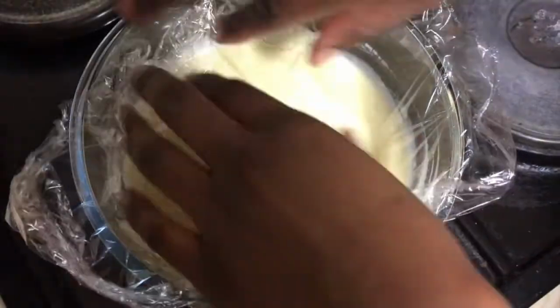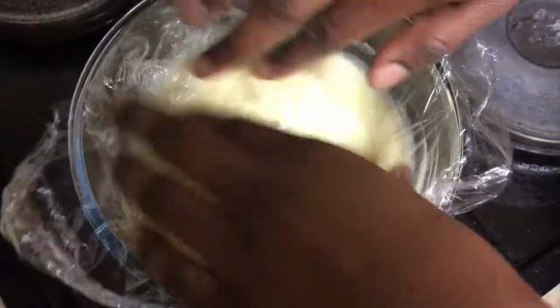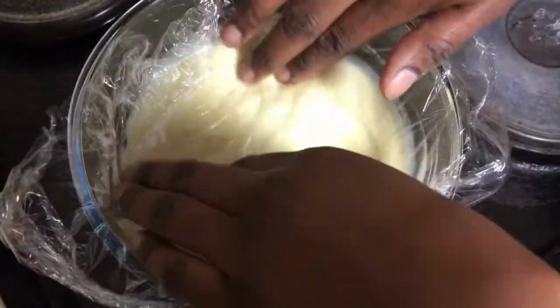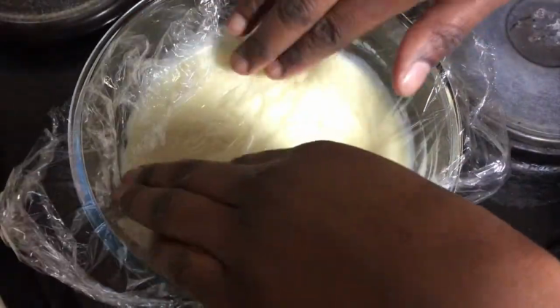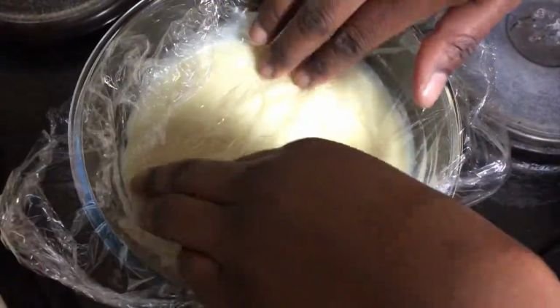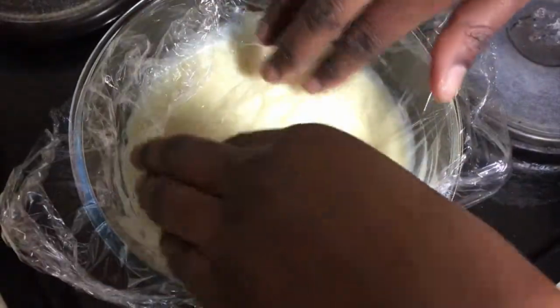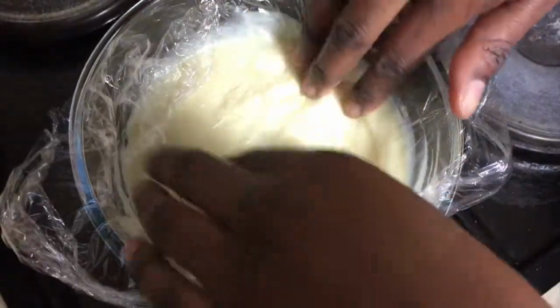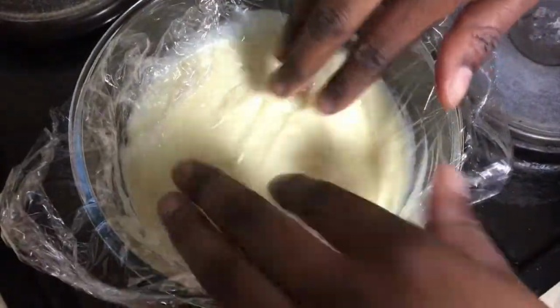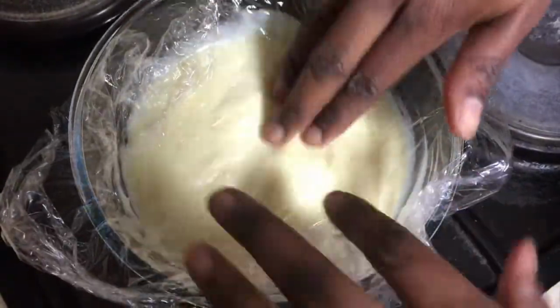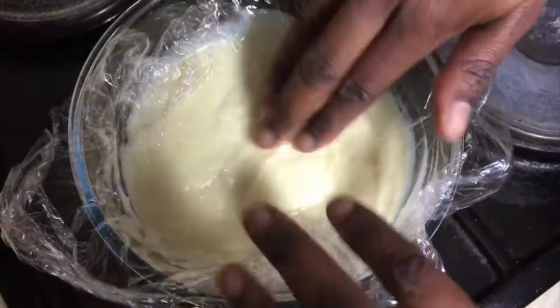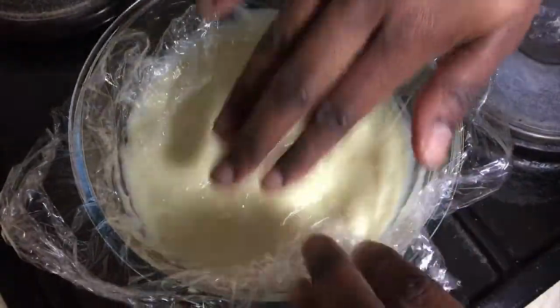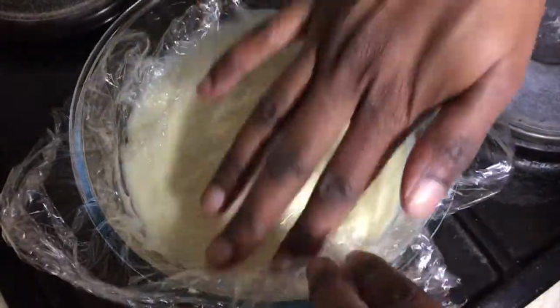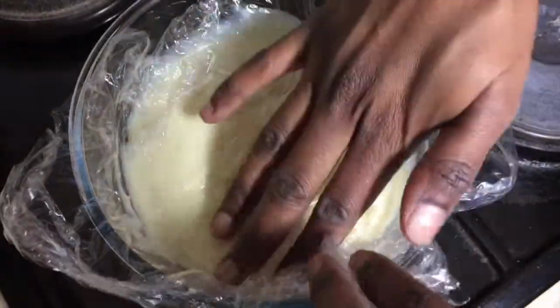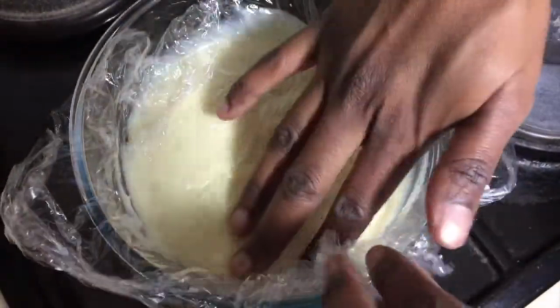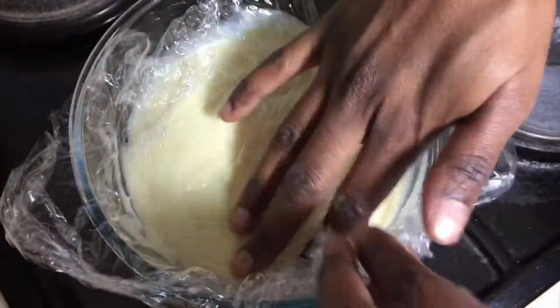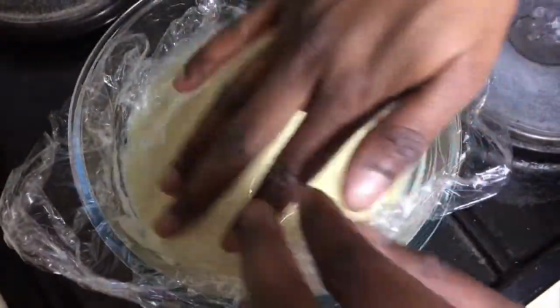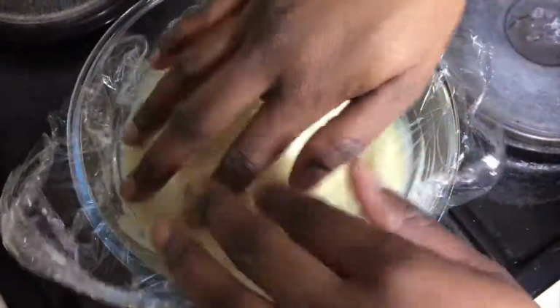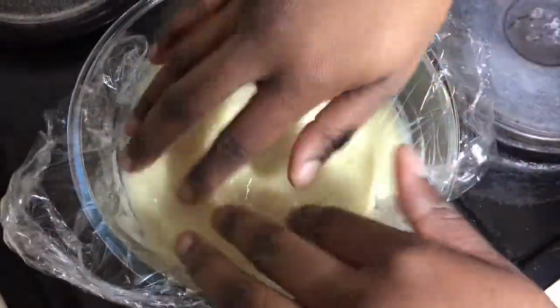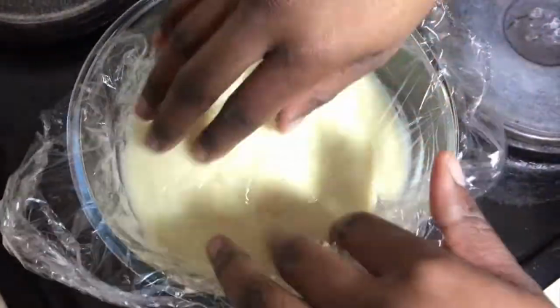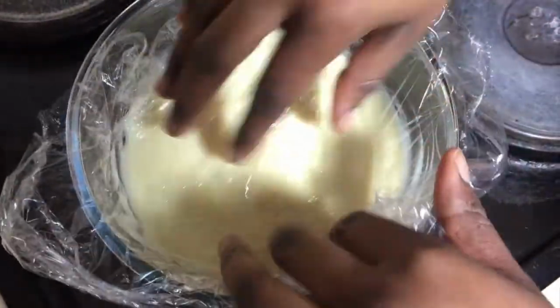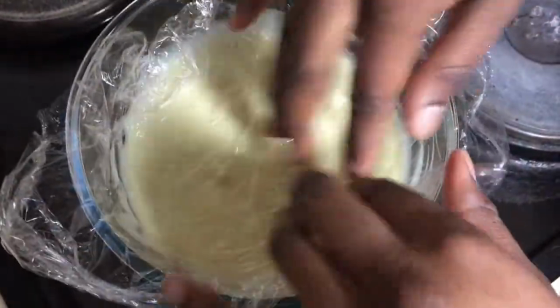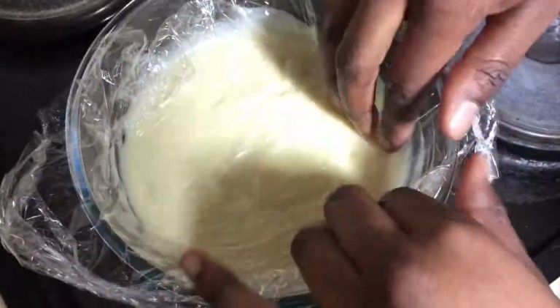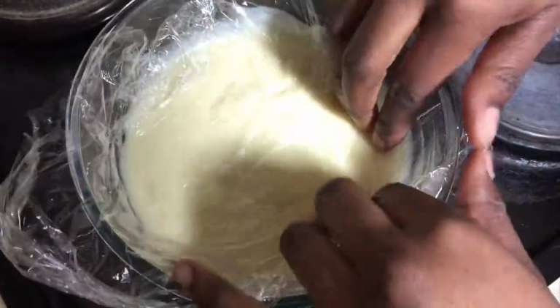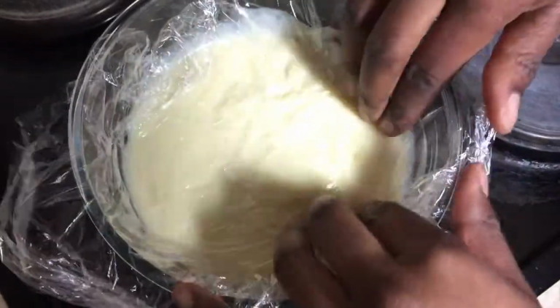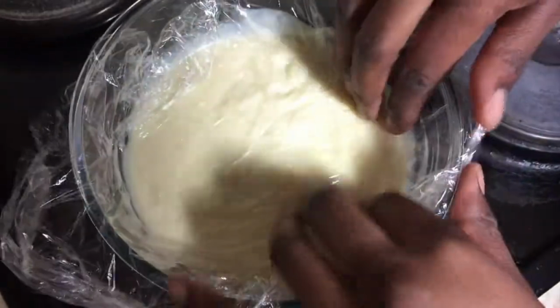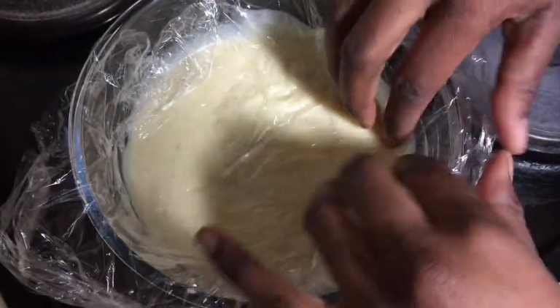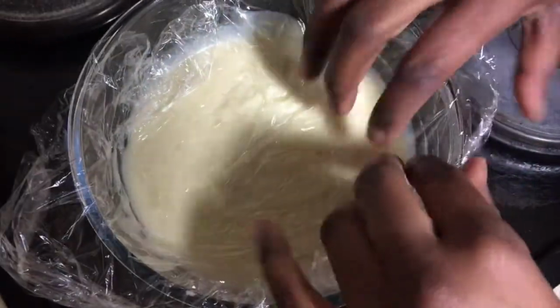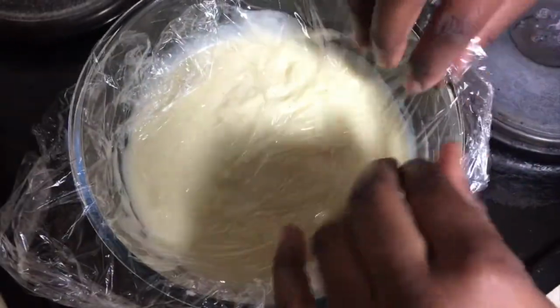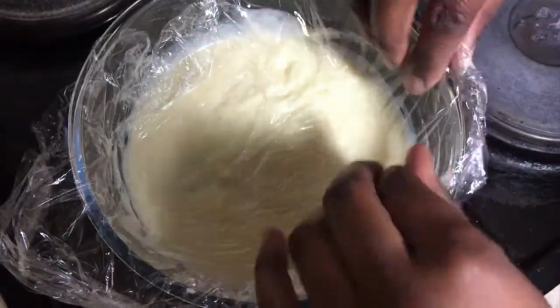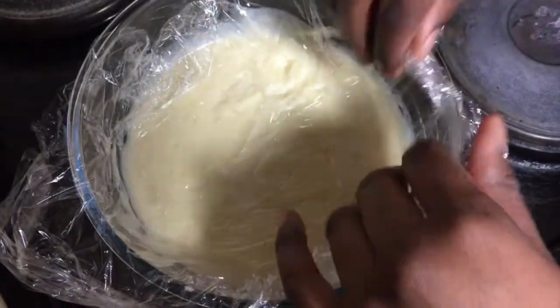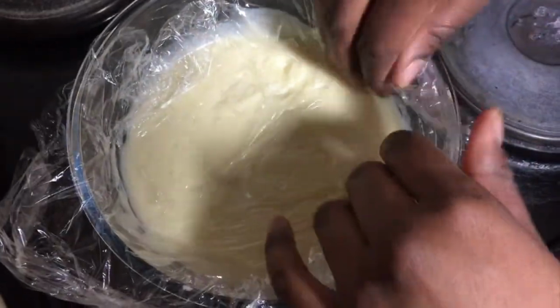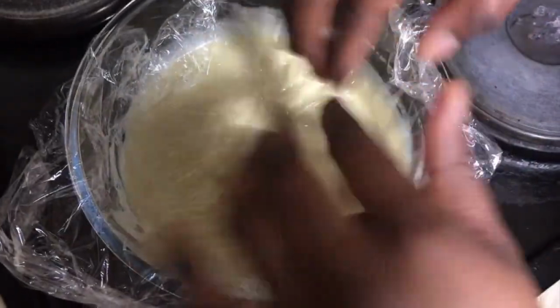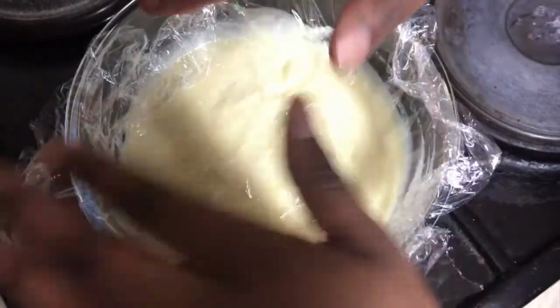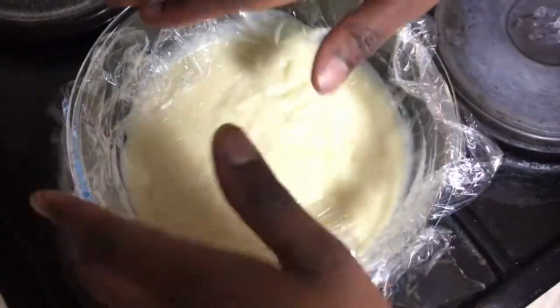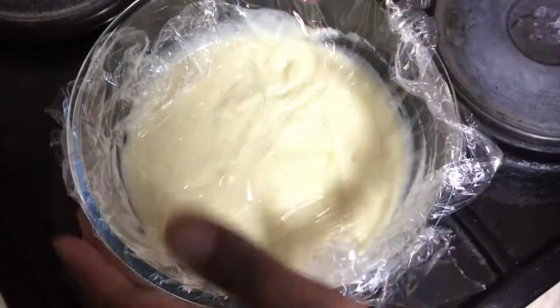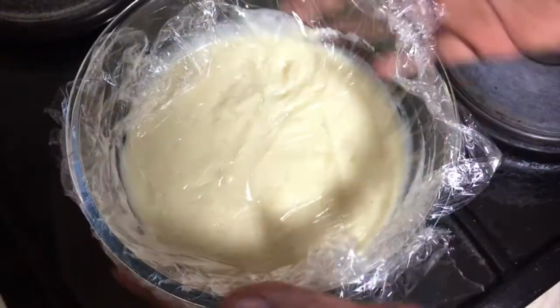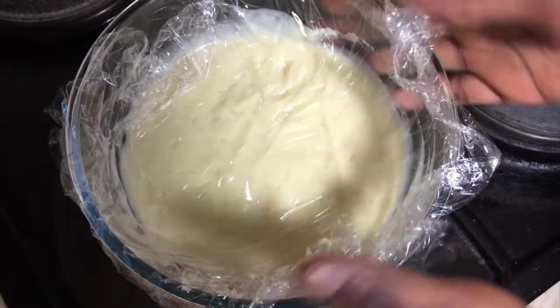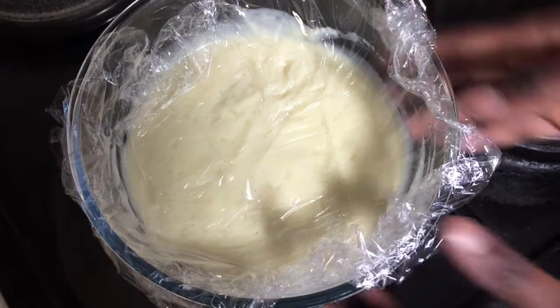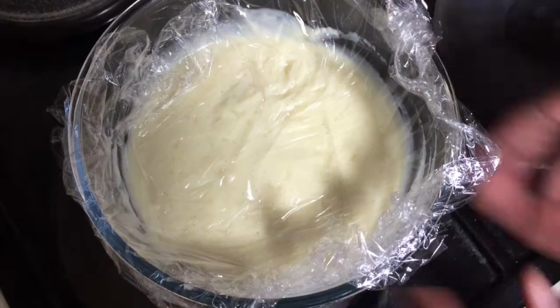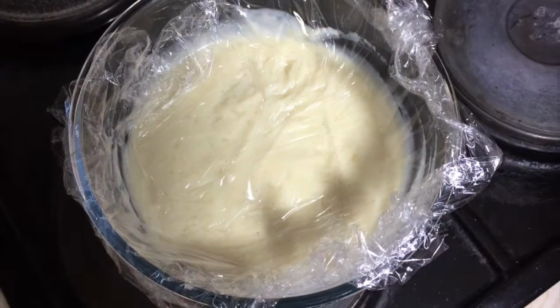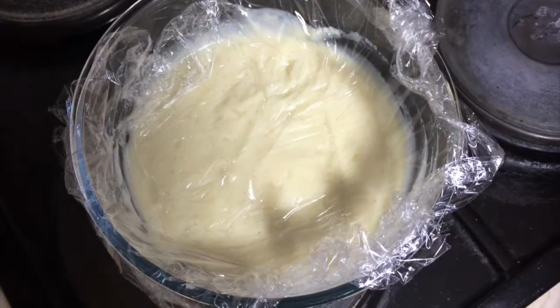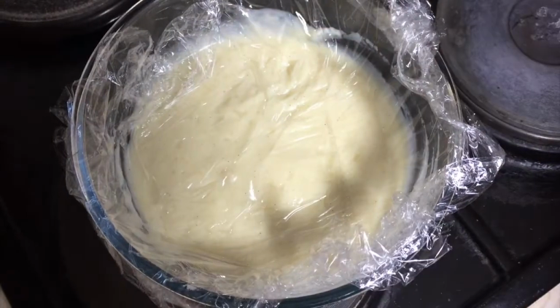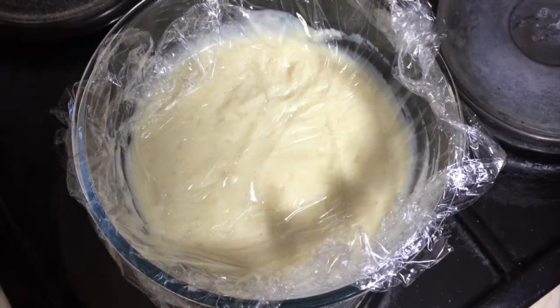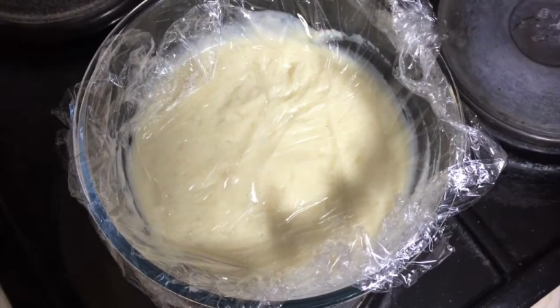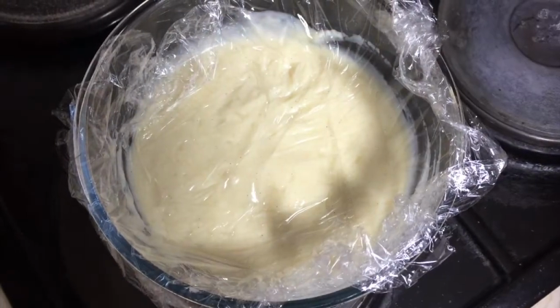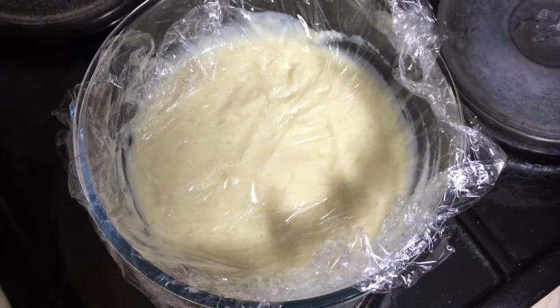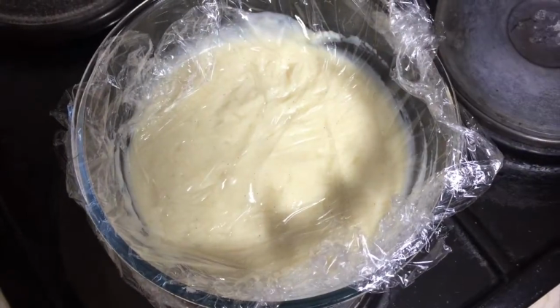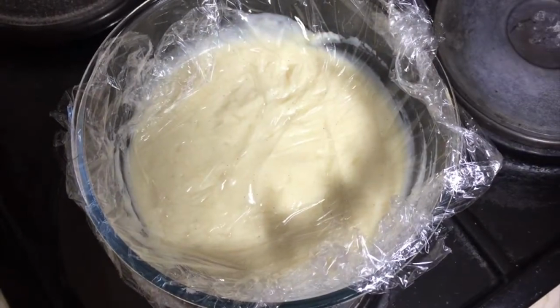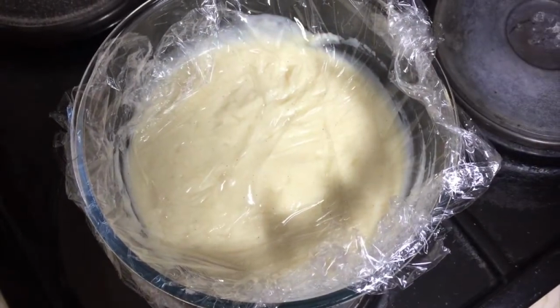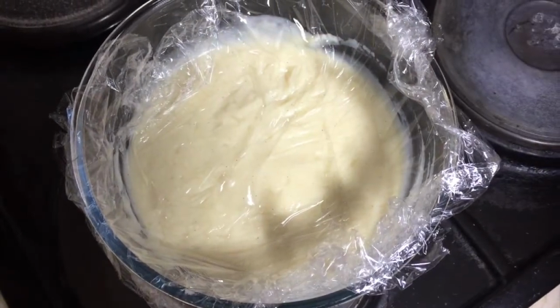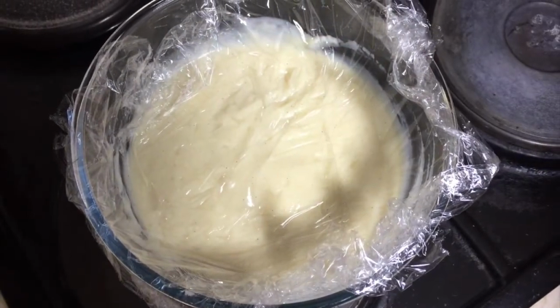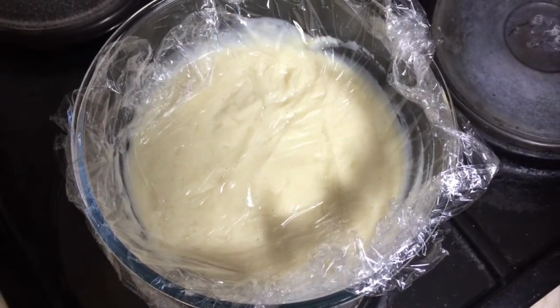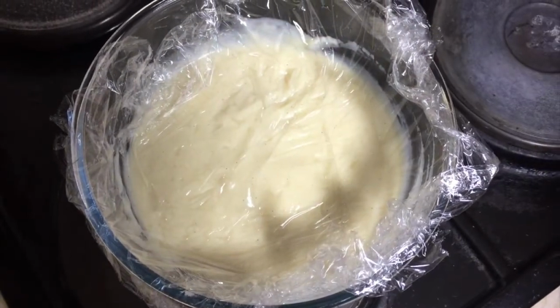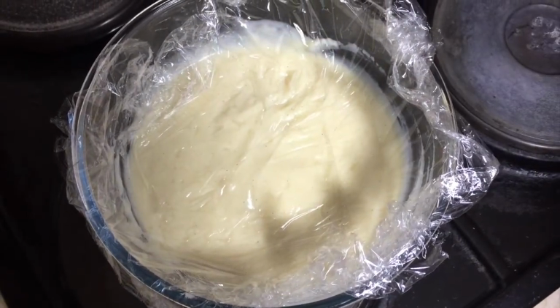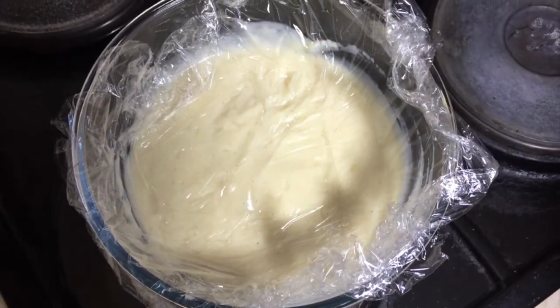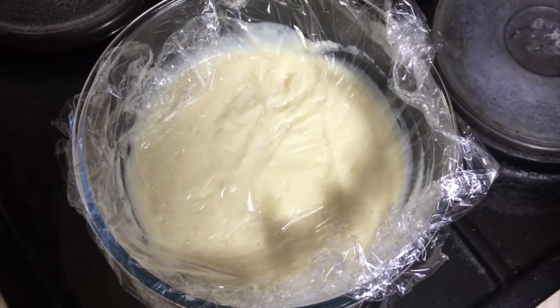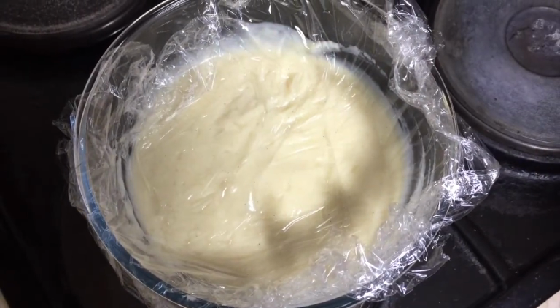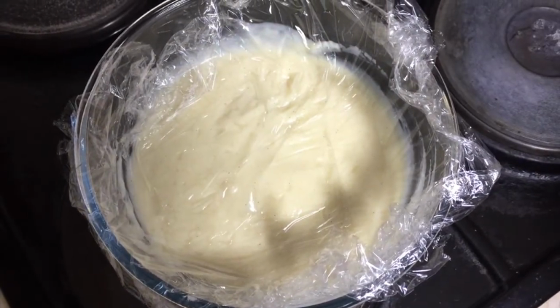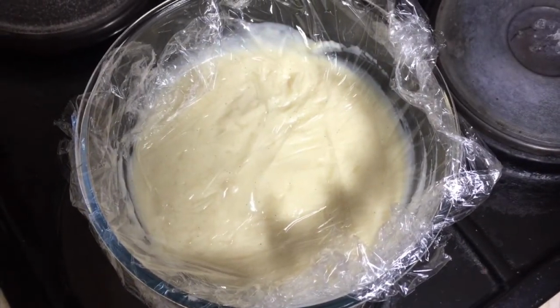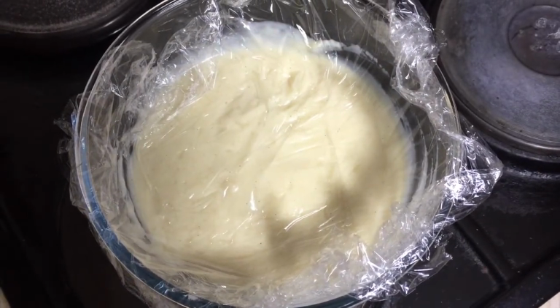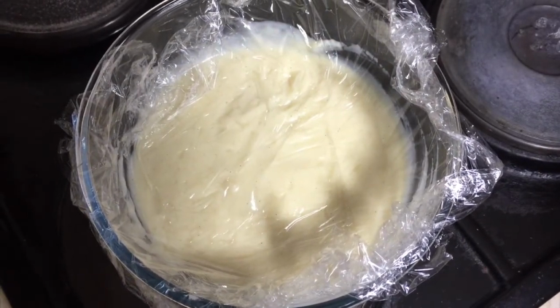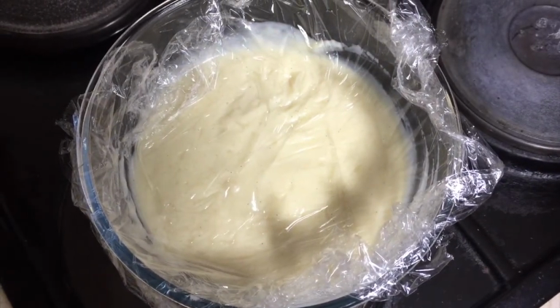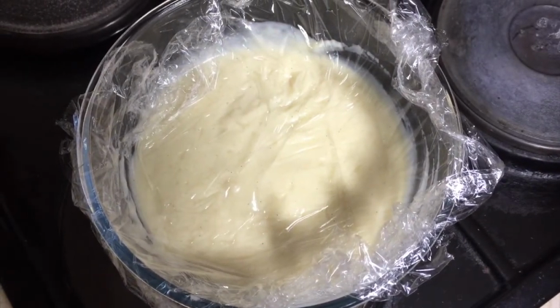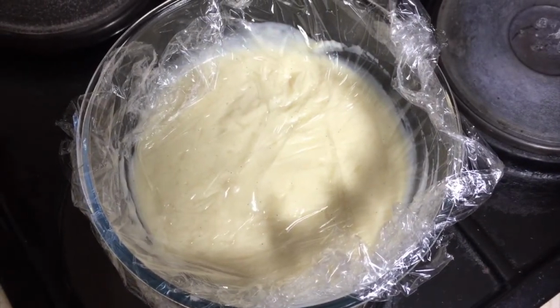Let it come to room temperature and then put it in the fridge while you make the choux pastry for the profiteroles.